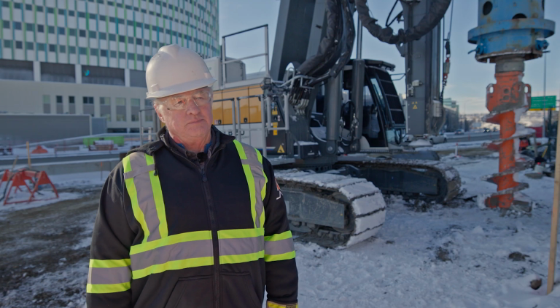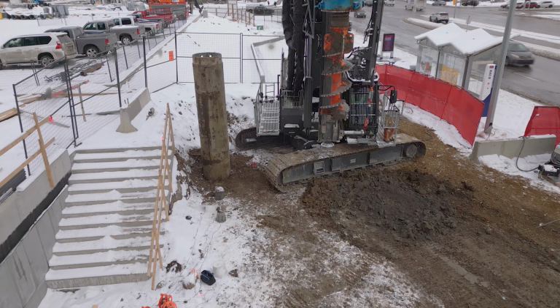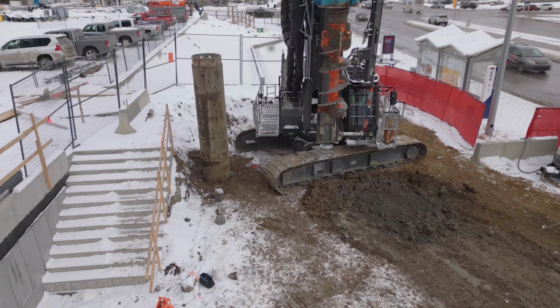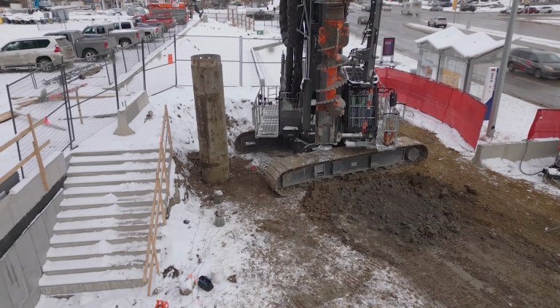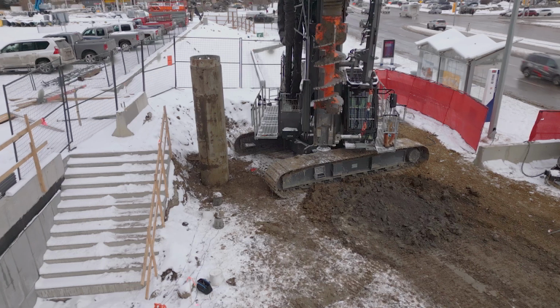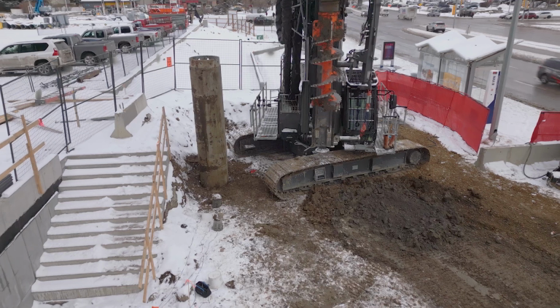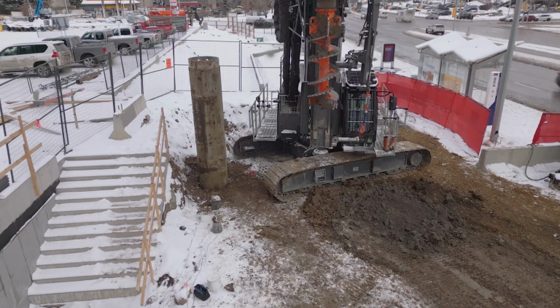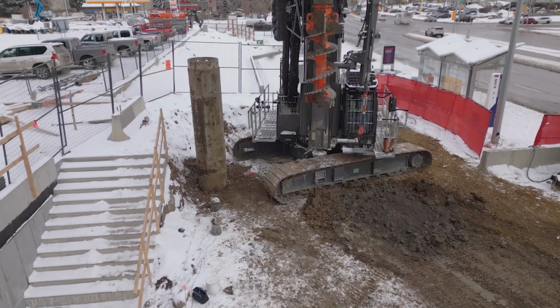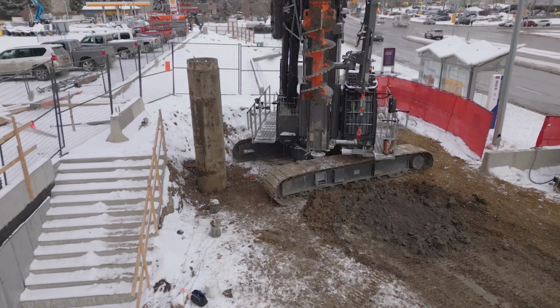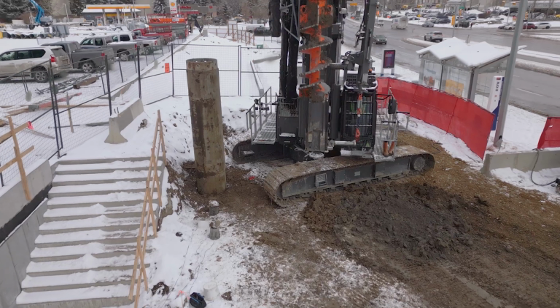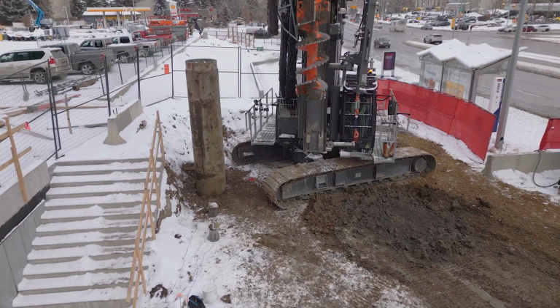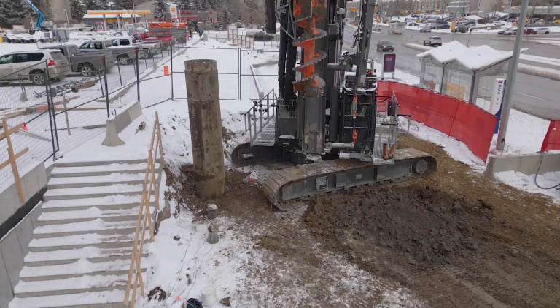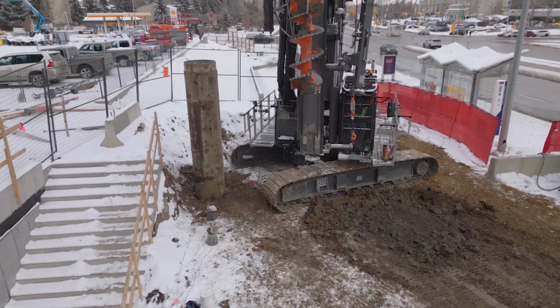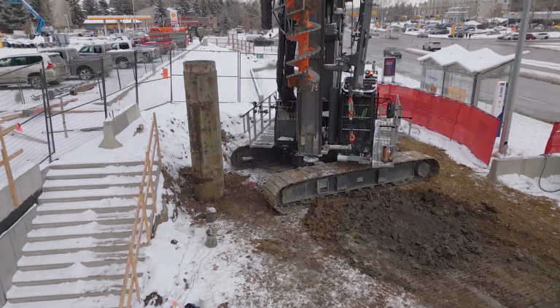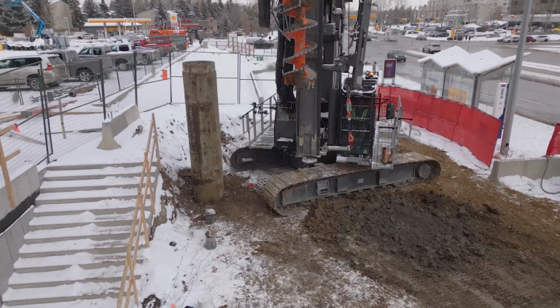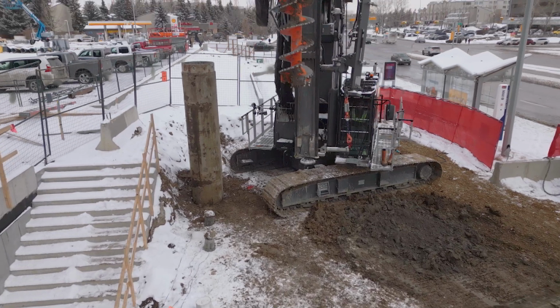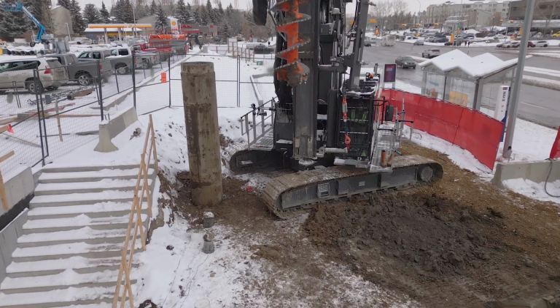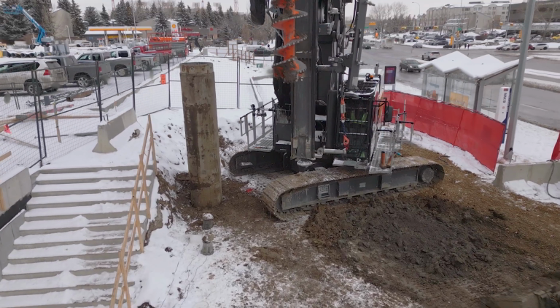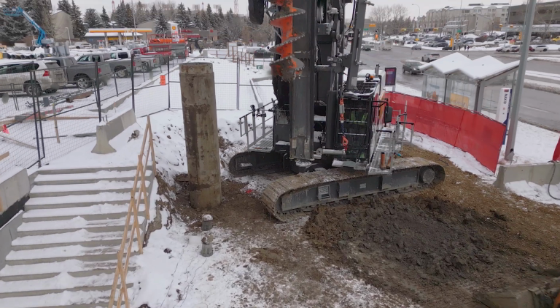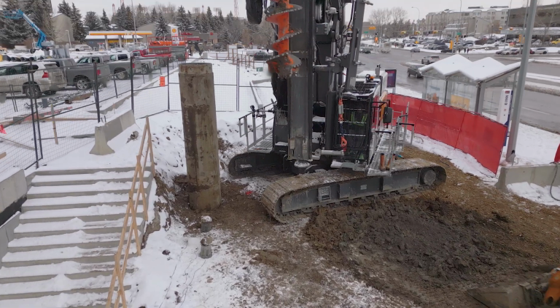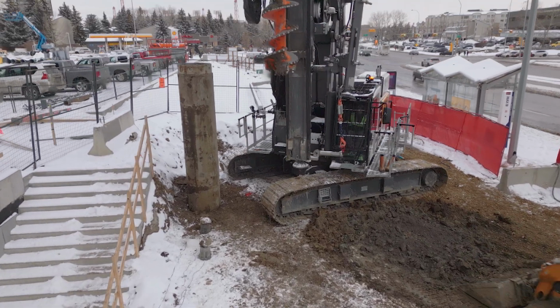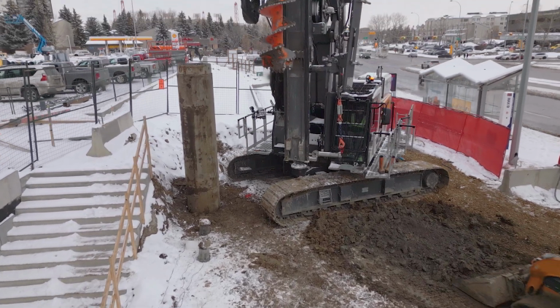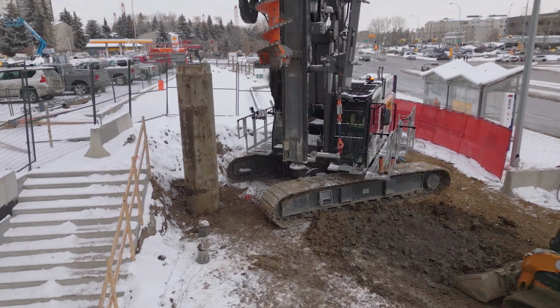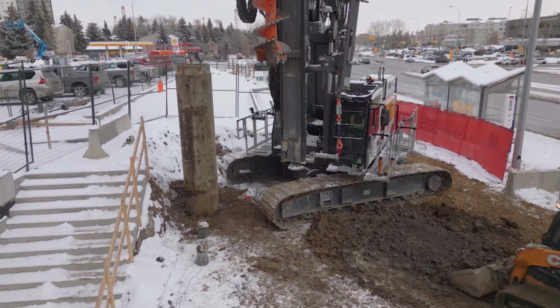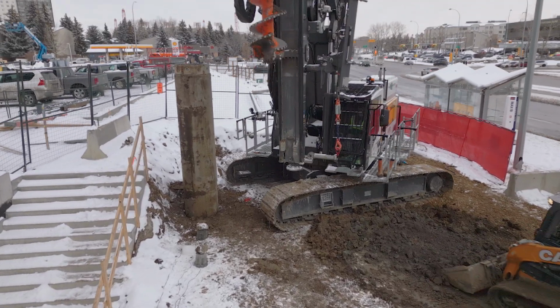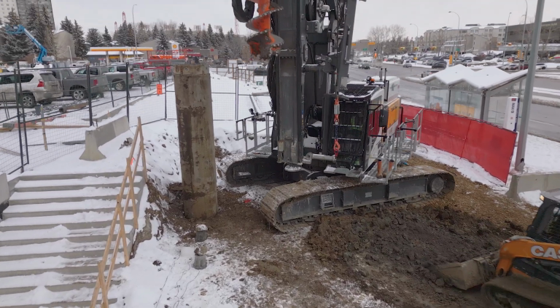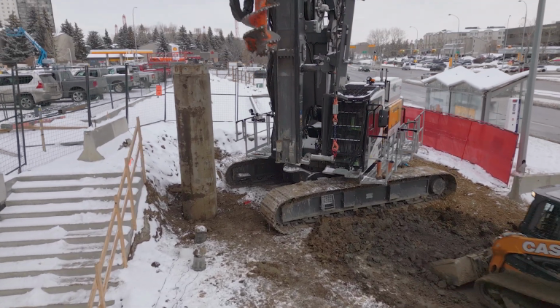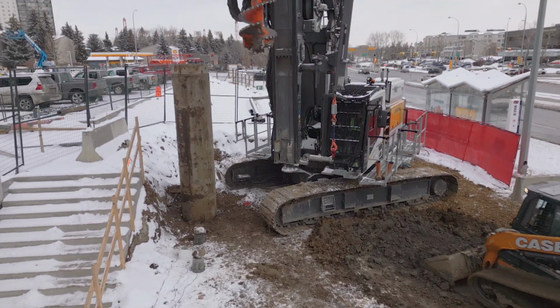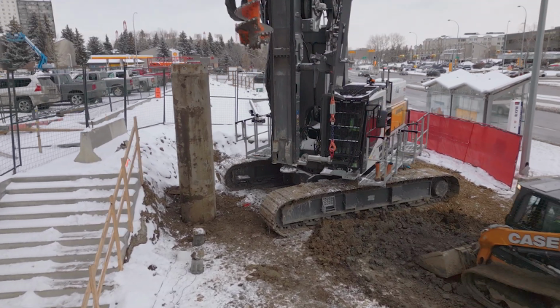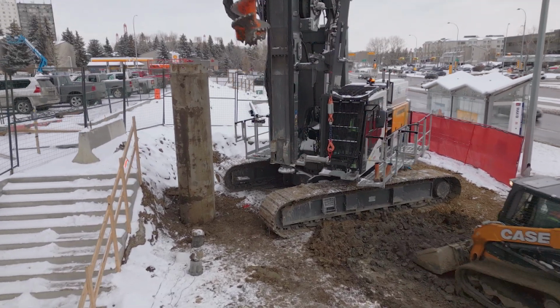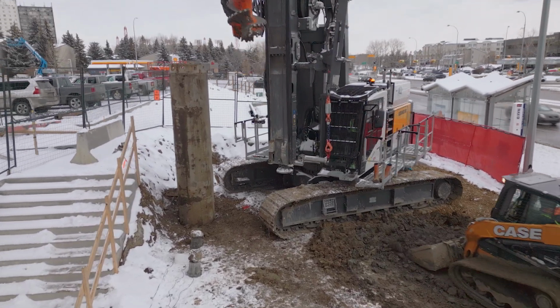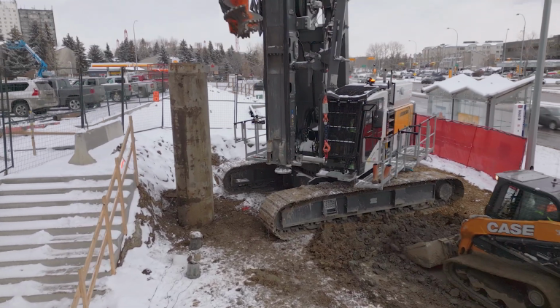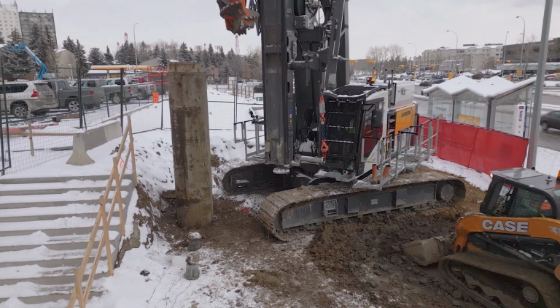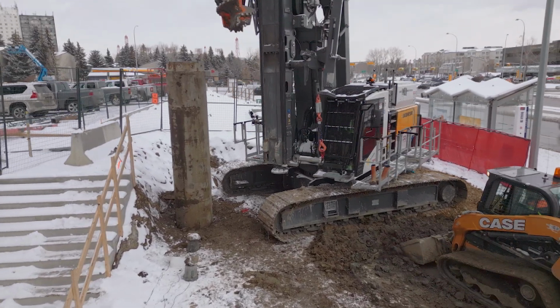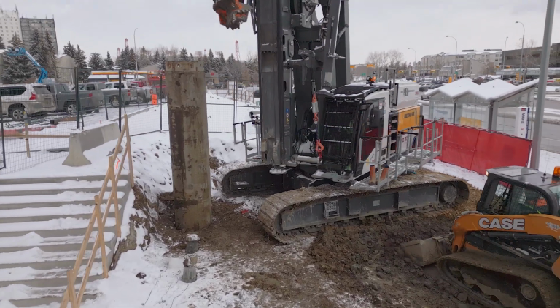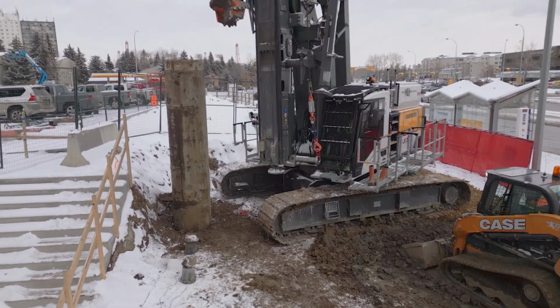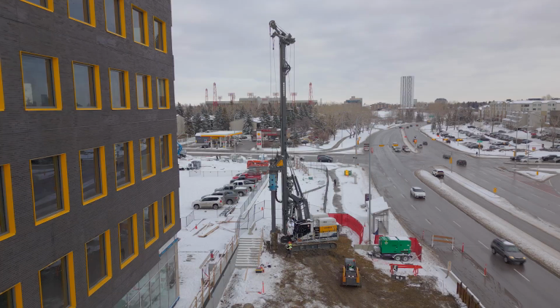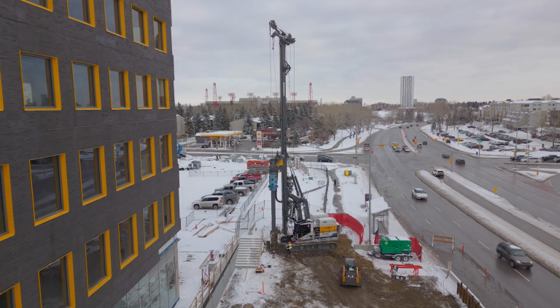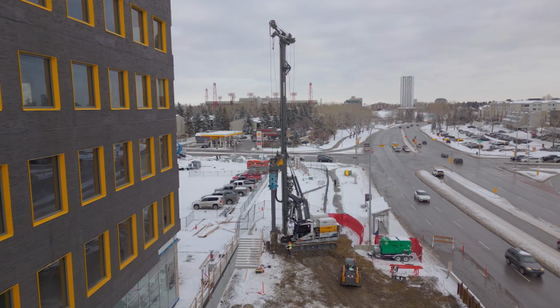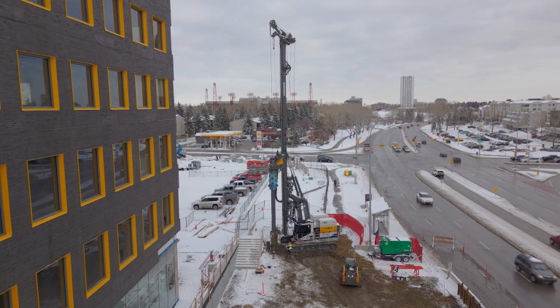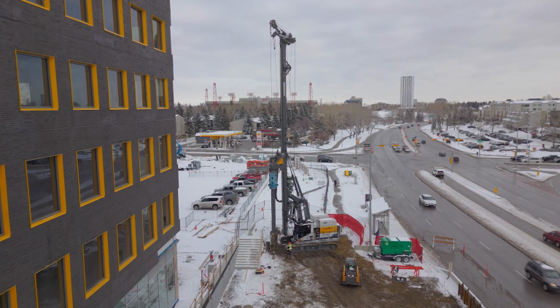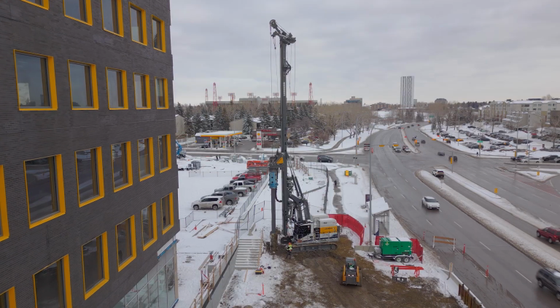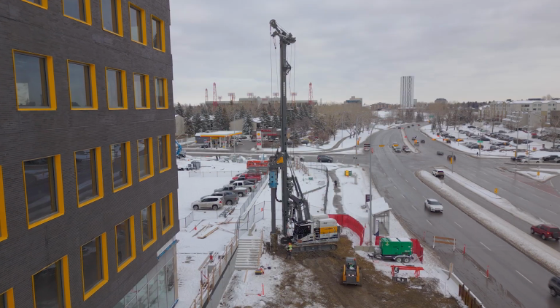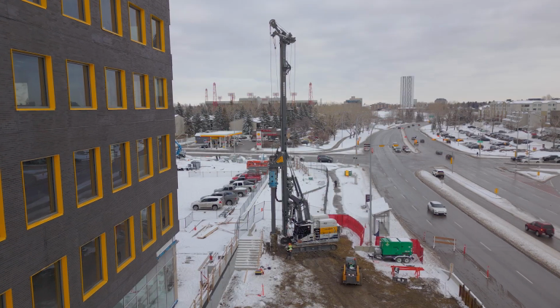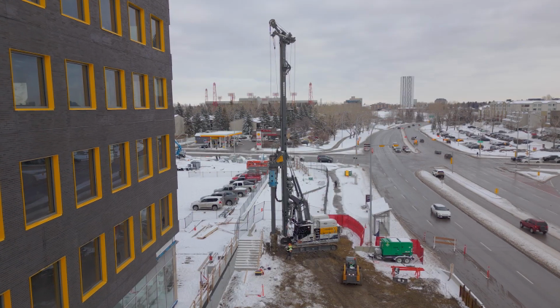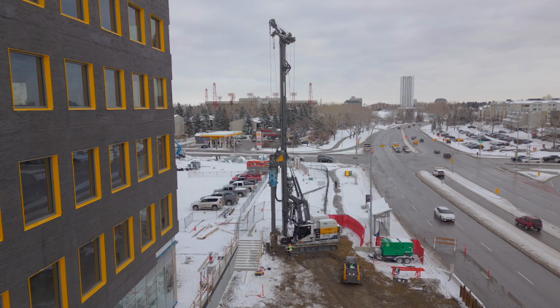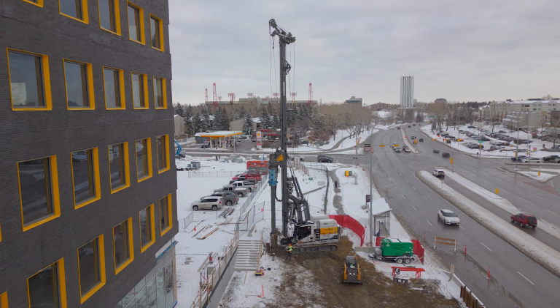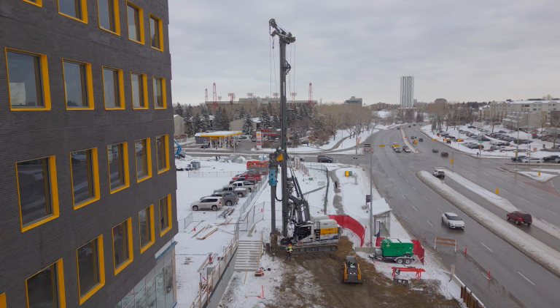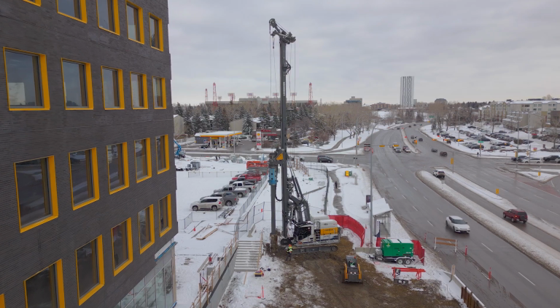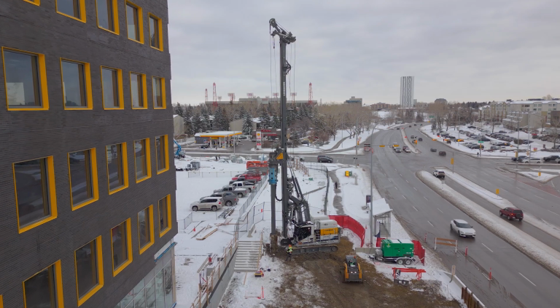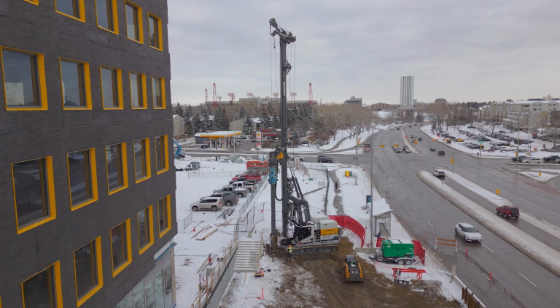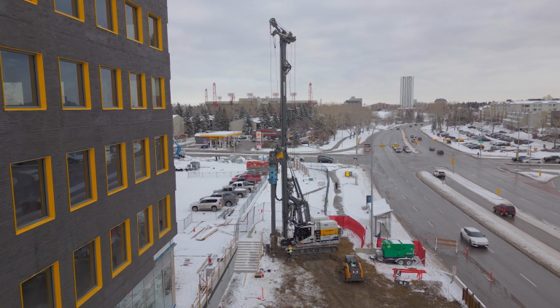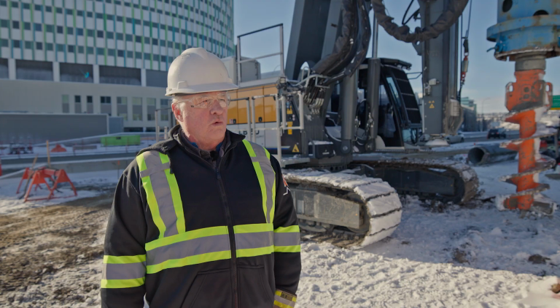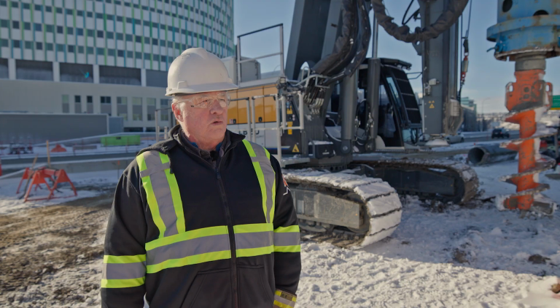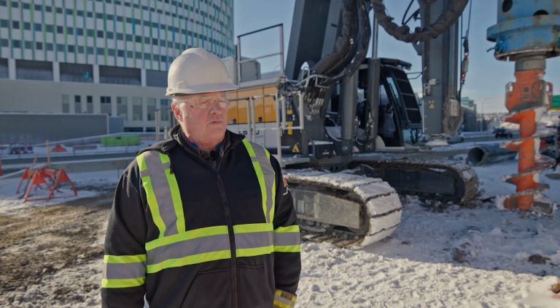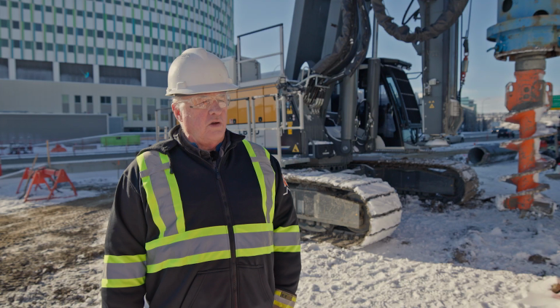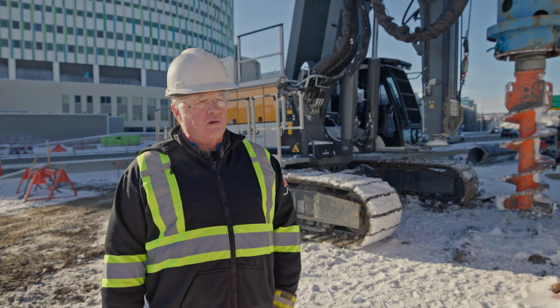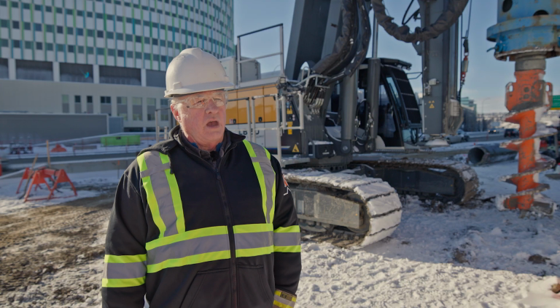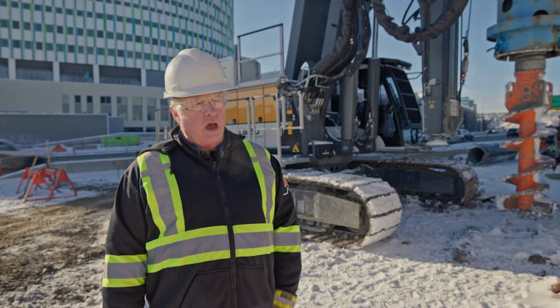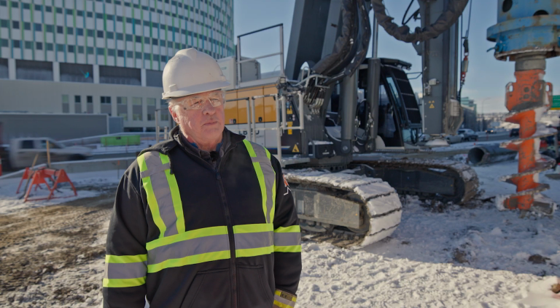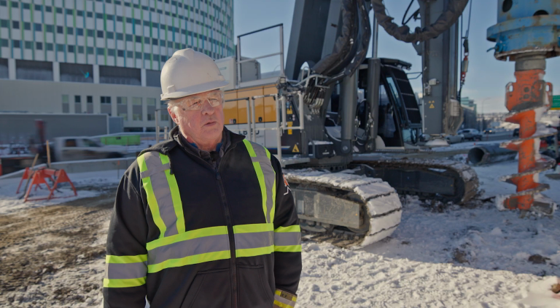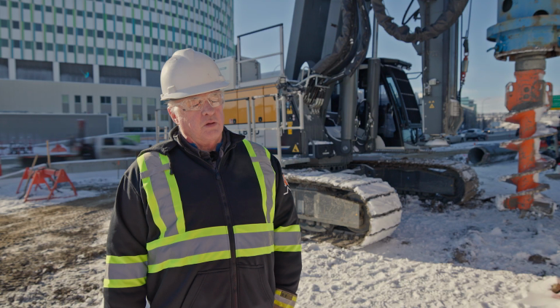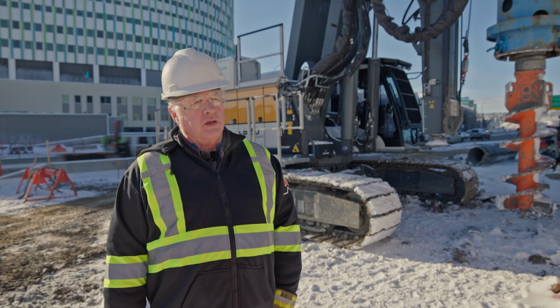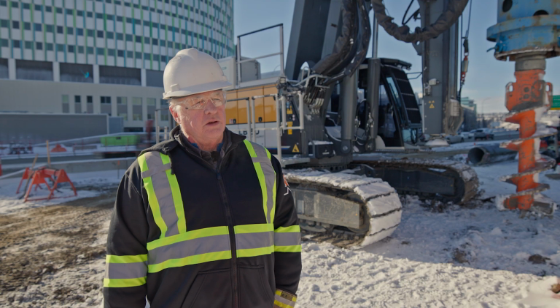My initial experience is really positive. The rig has performed flawlessly and we're very happy with it.